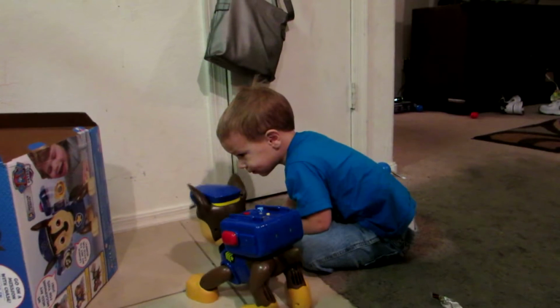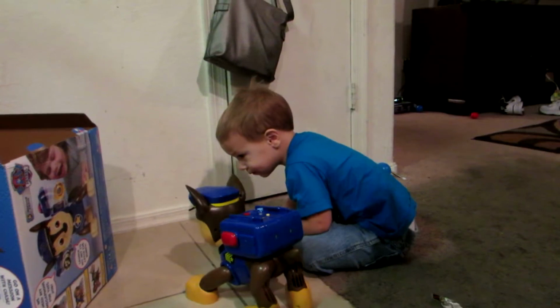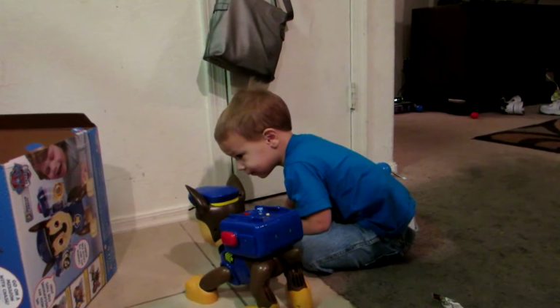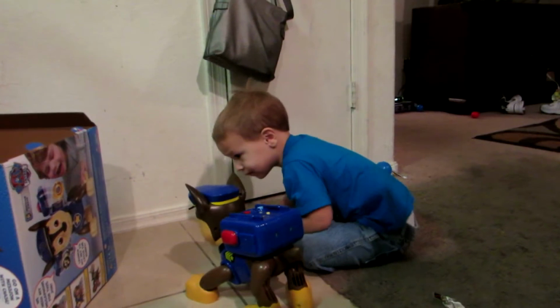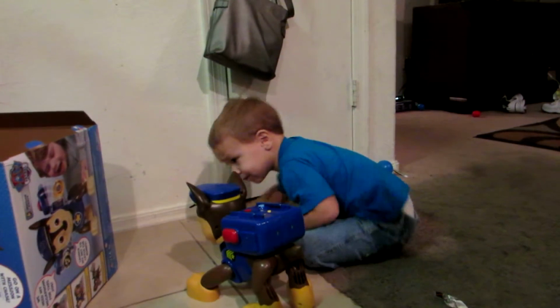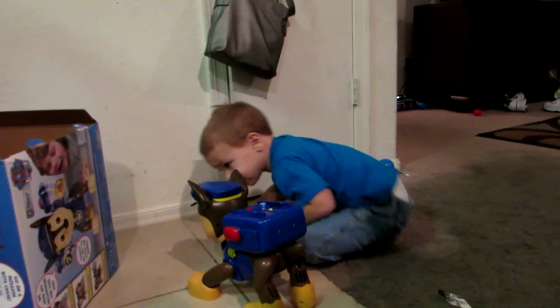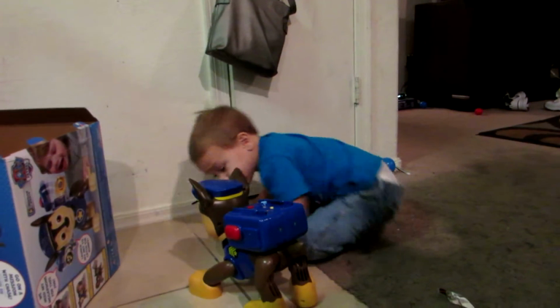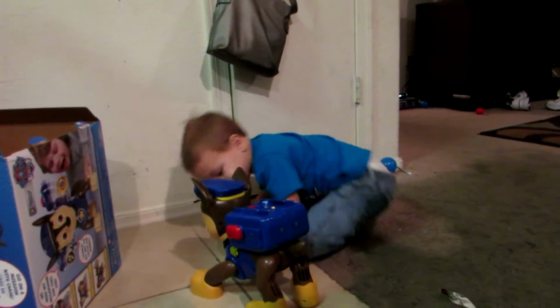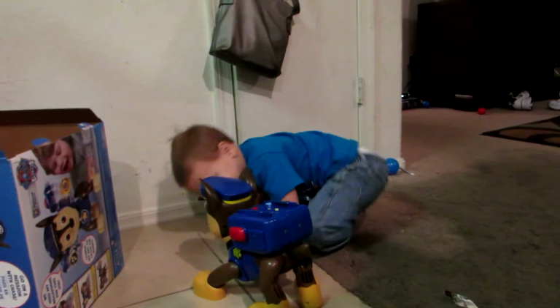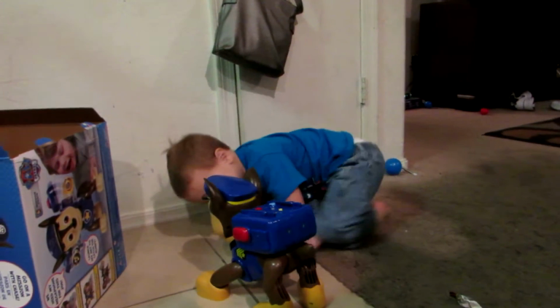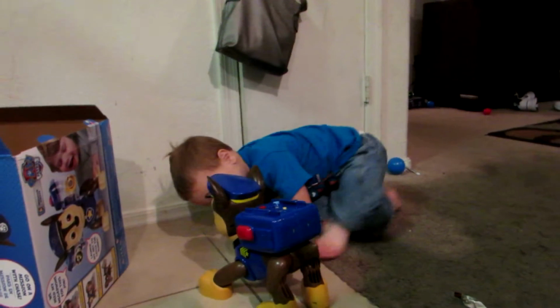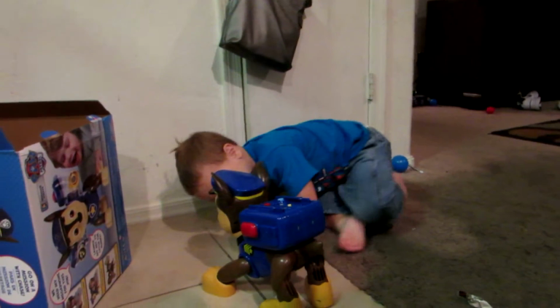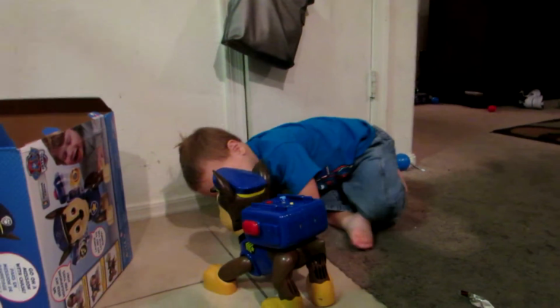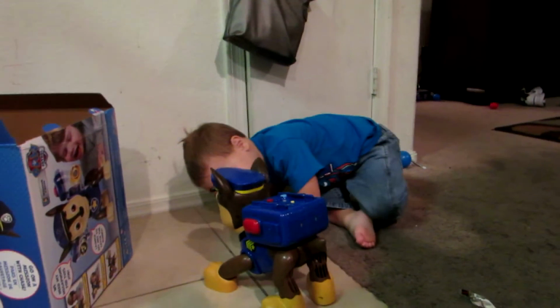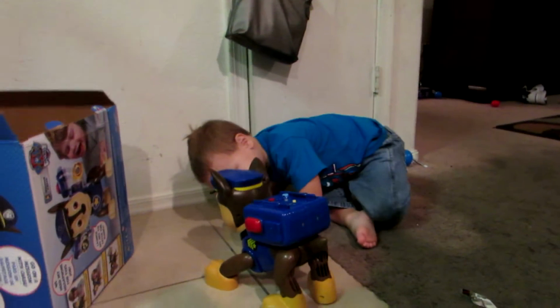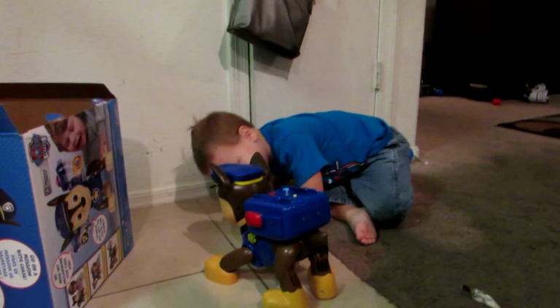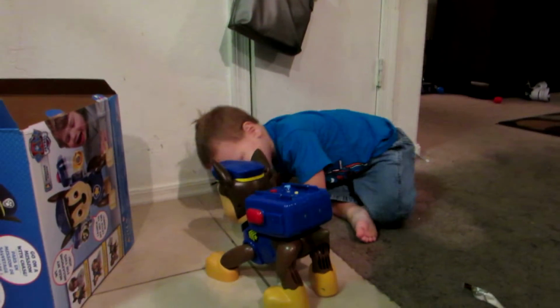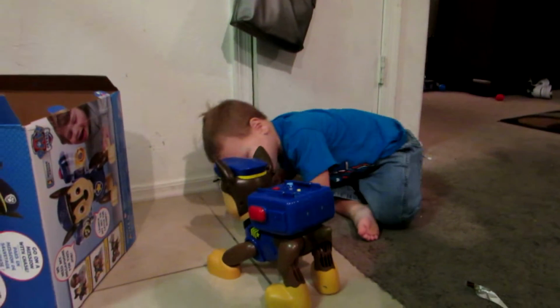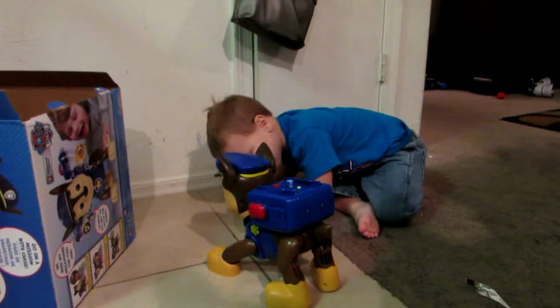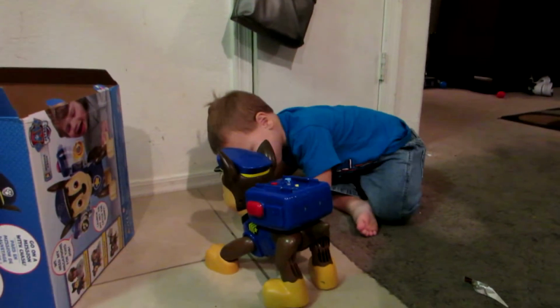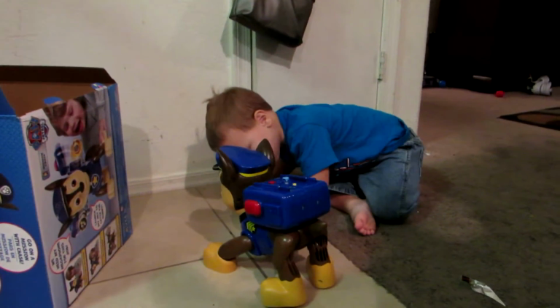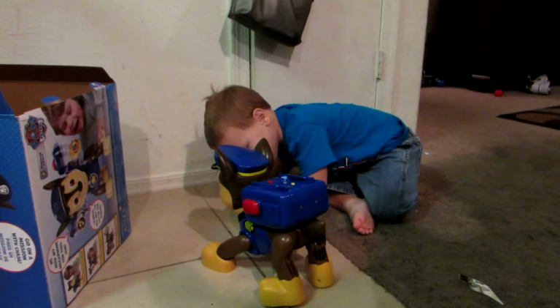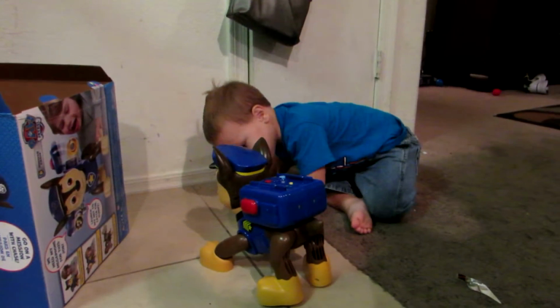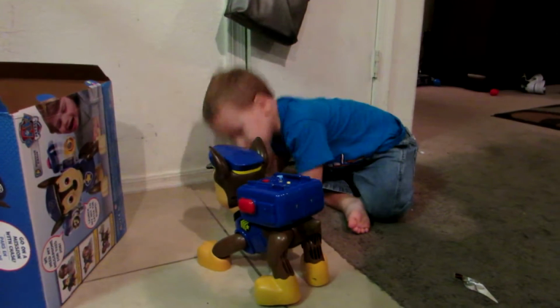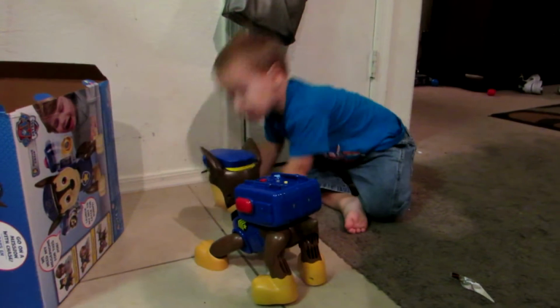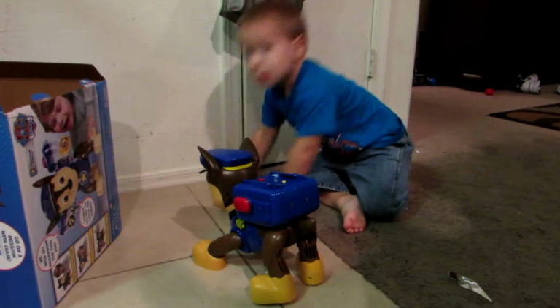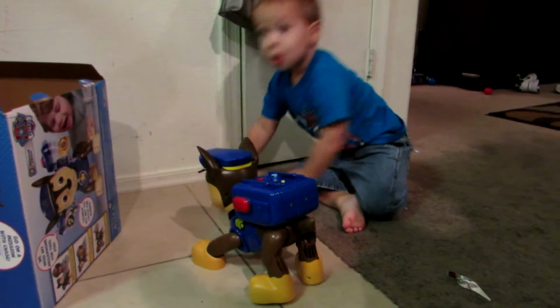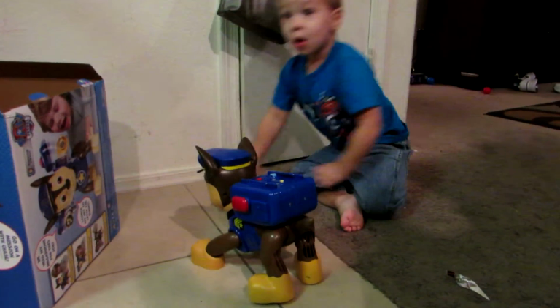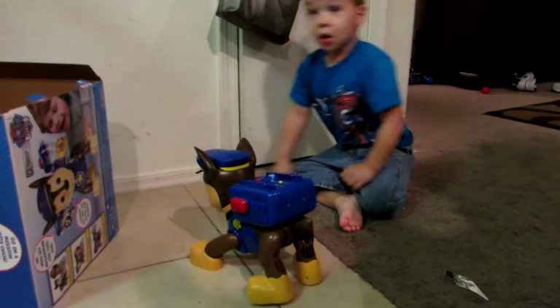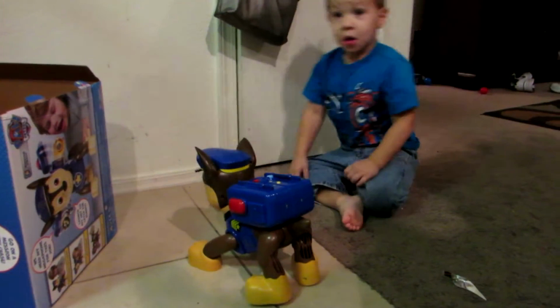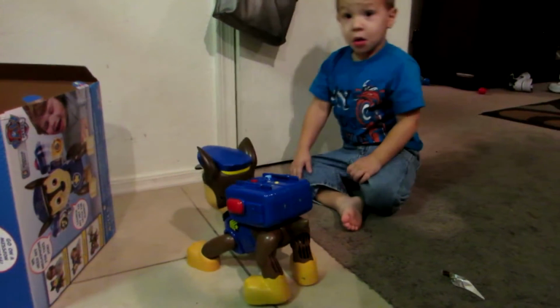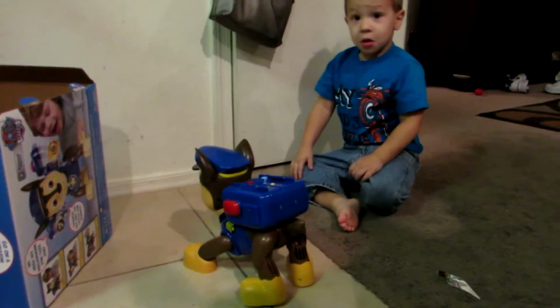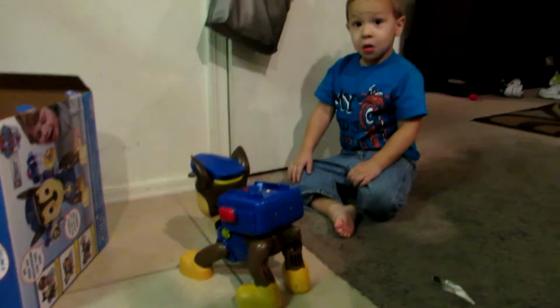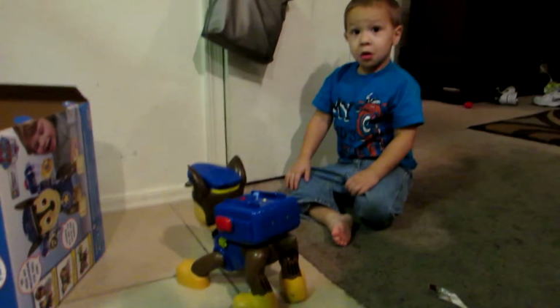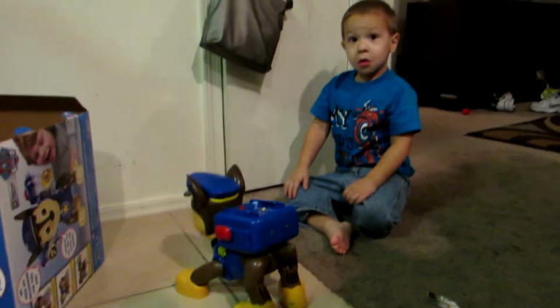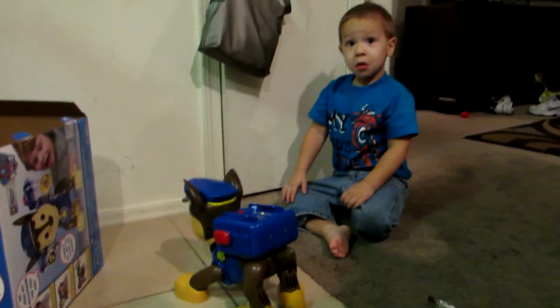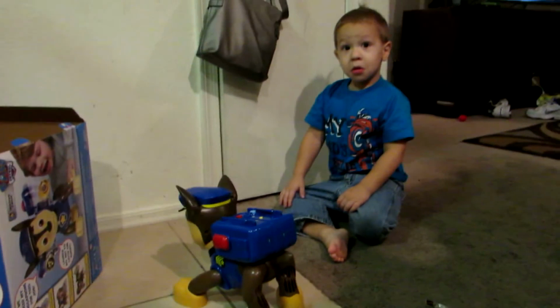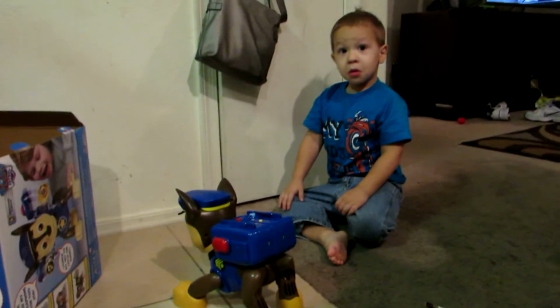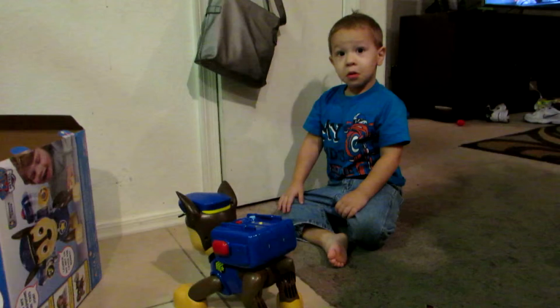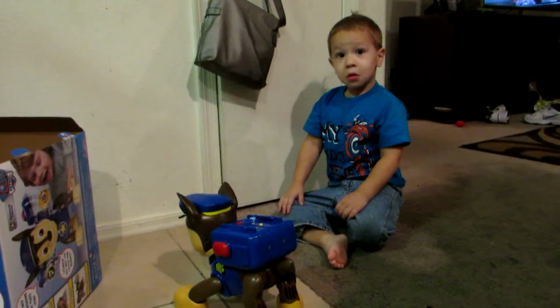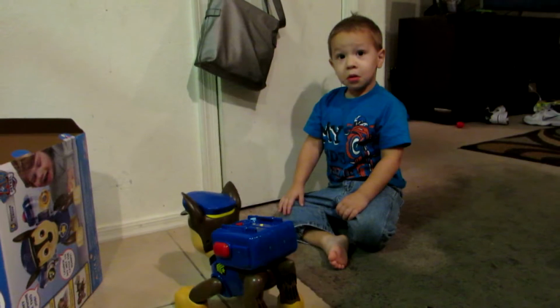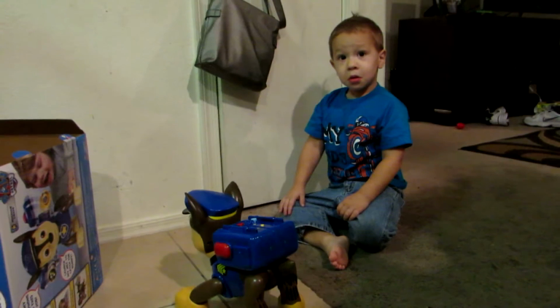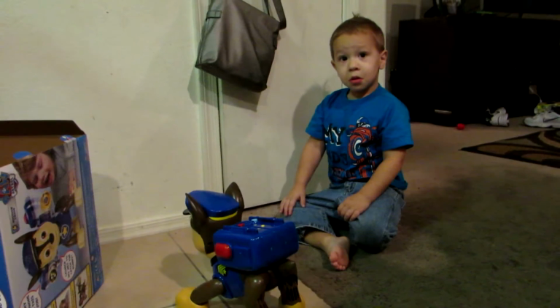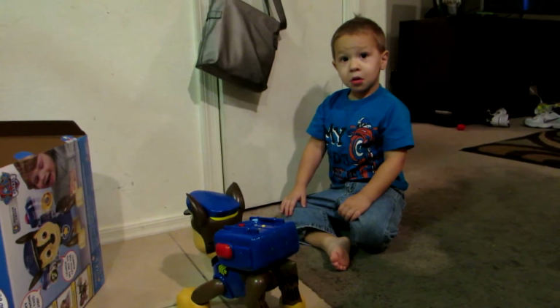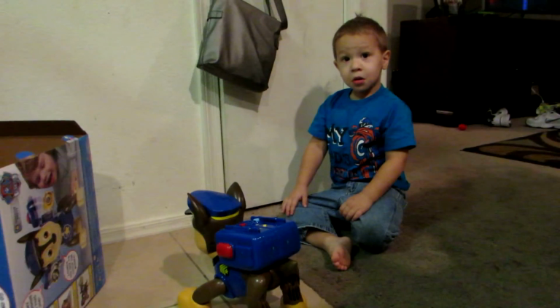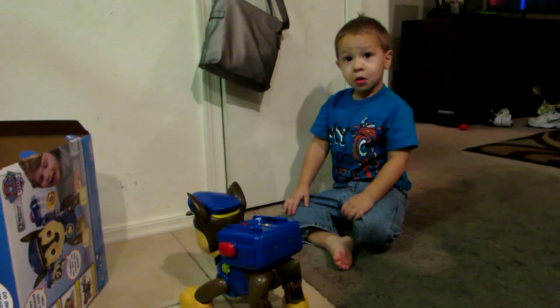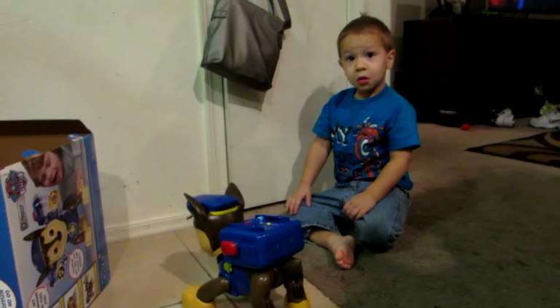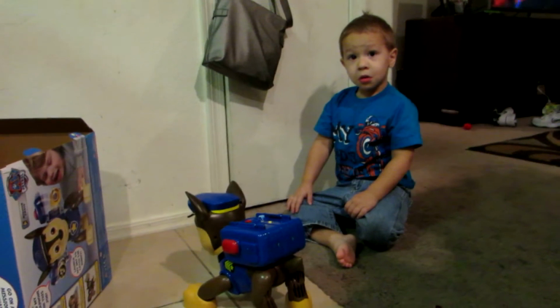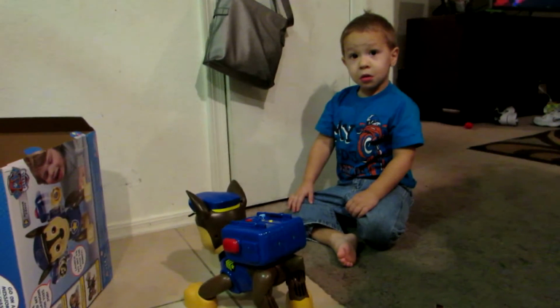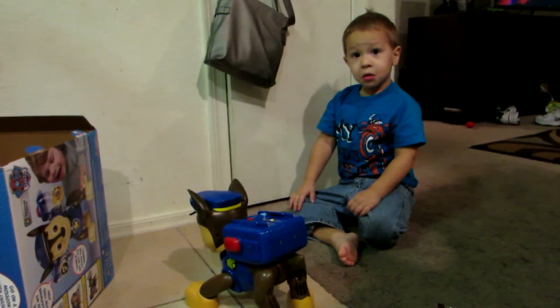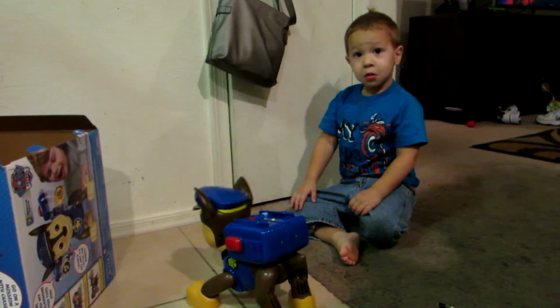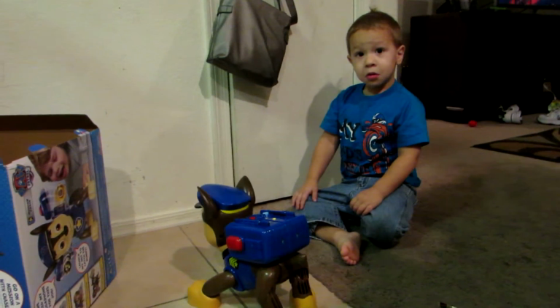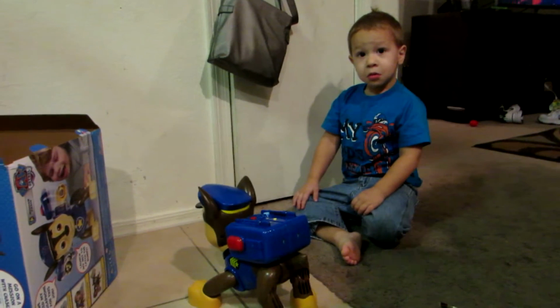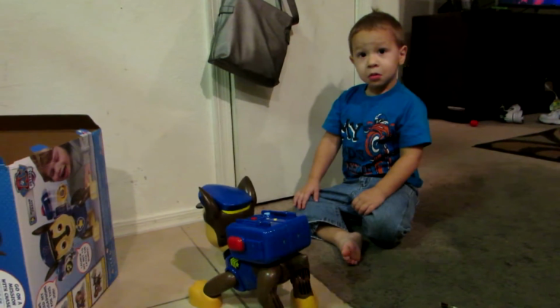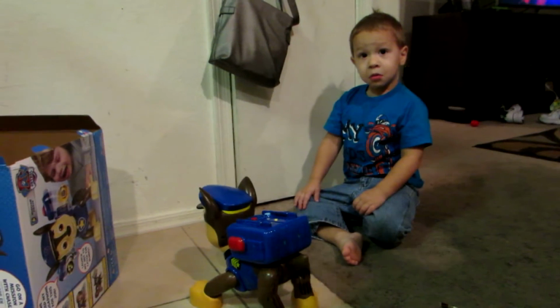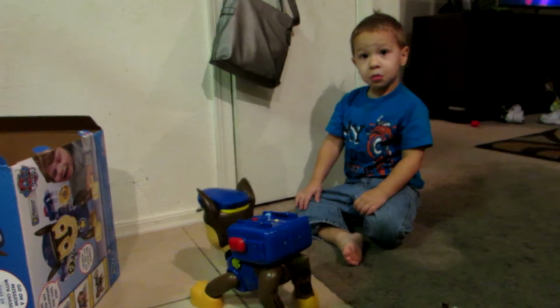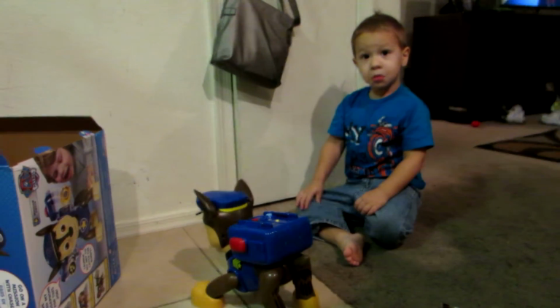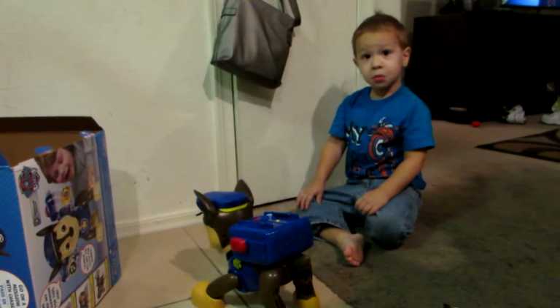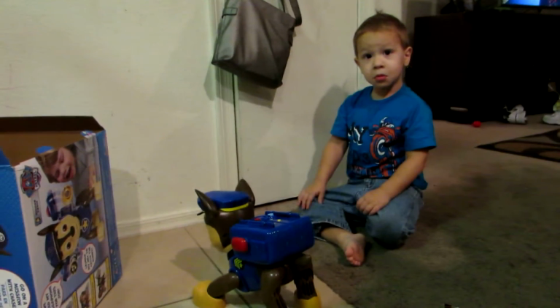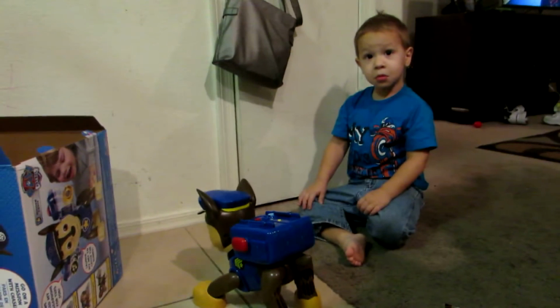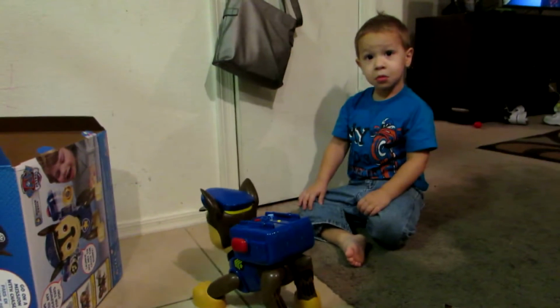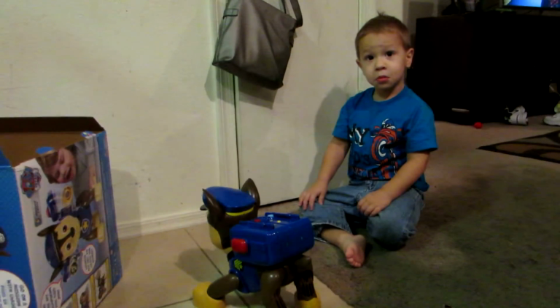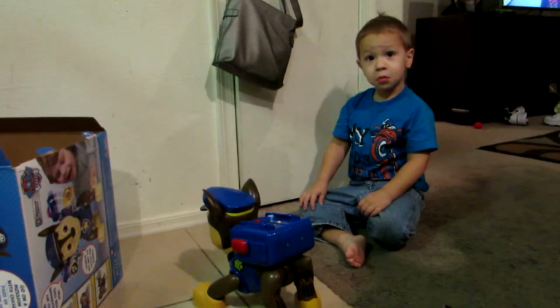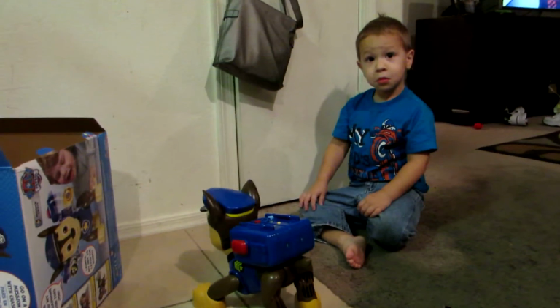Ready? Mr. Porter needs a roll. Bunnies are eating all the carrots from his food stand. Which tool should we use?